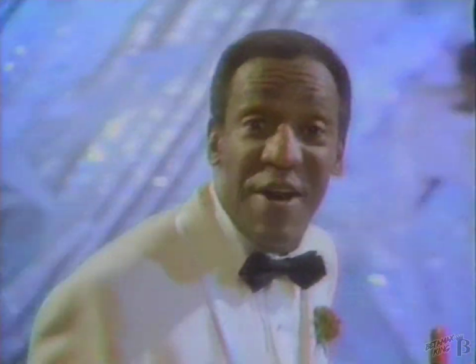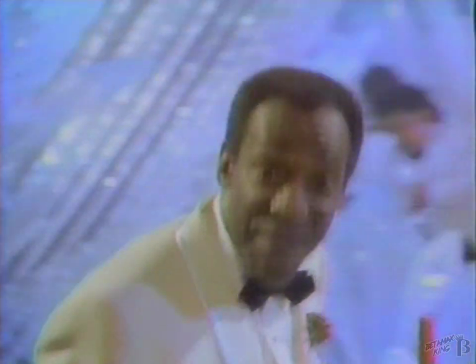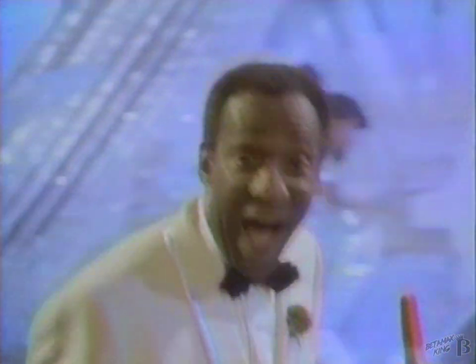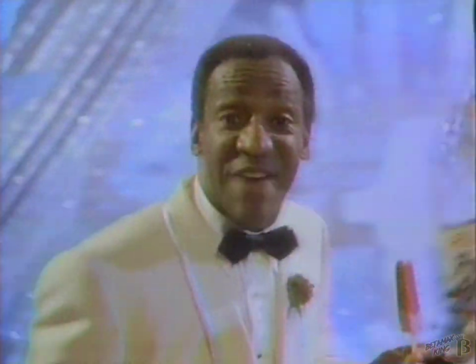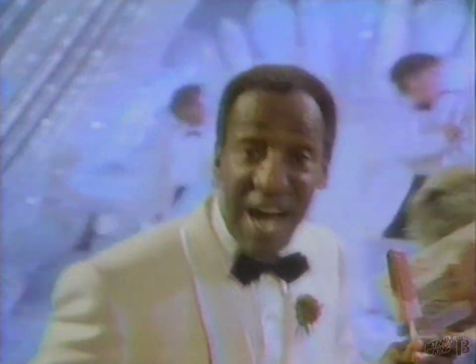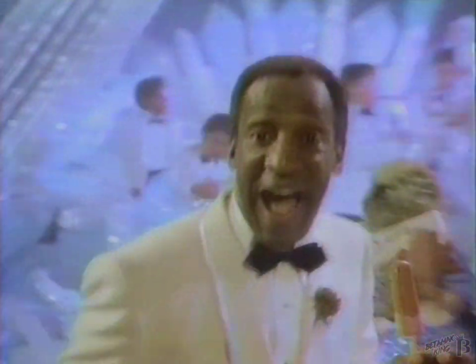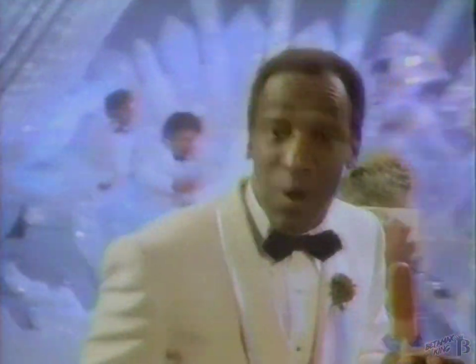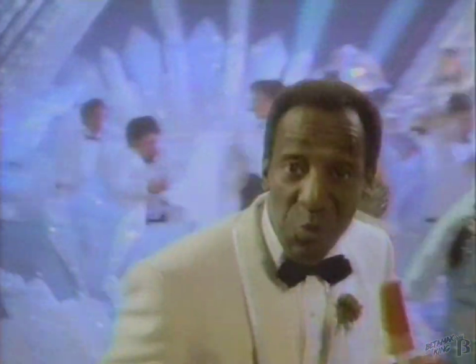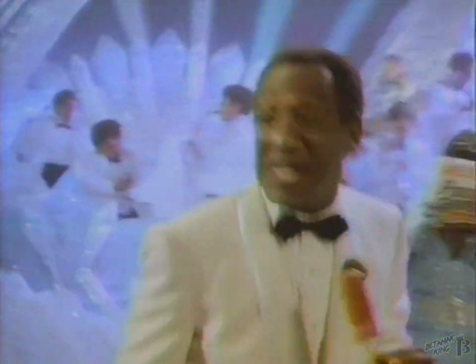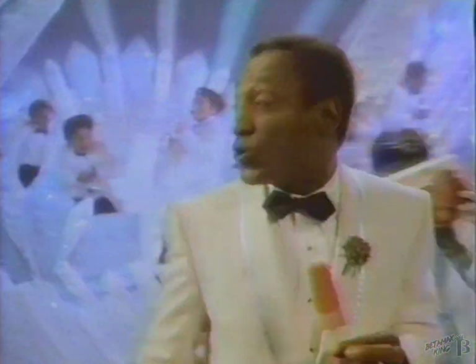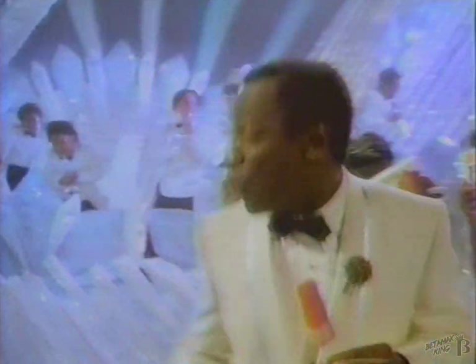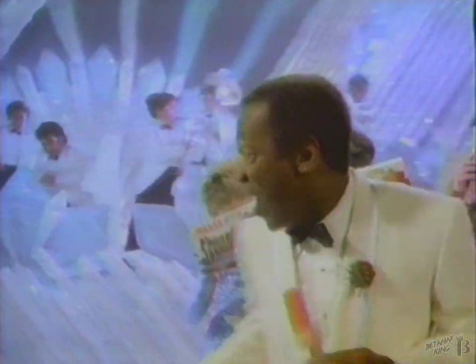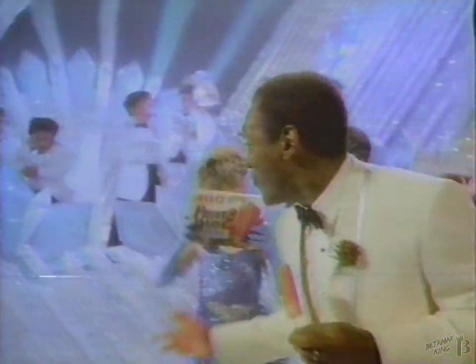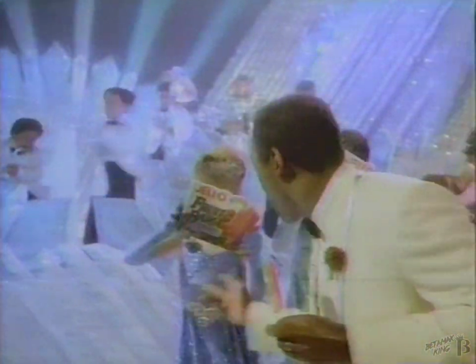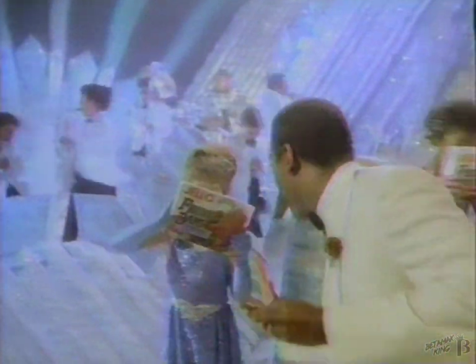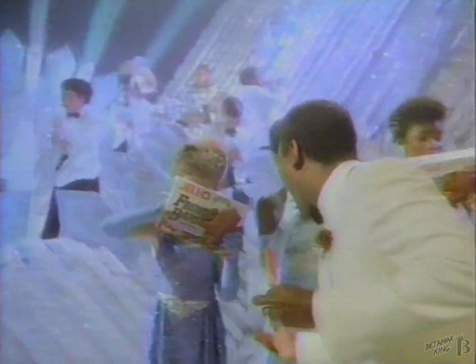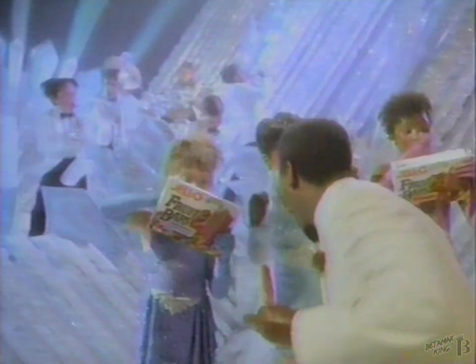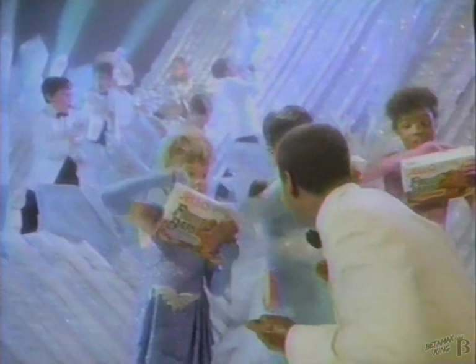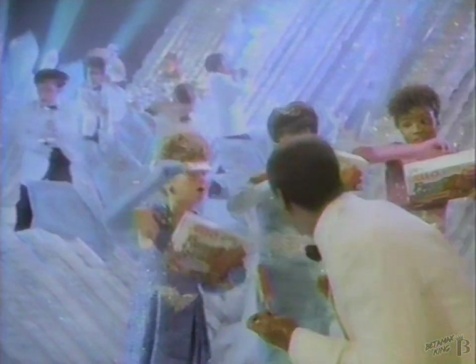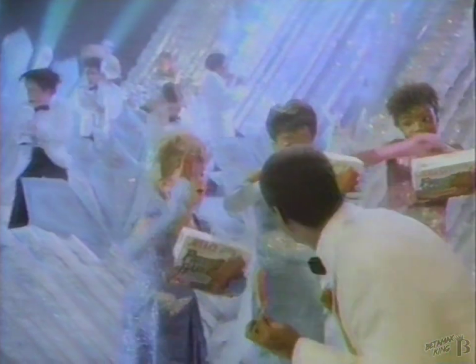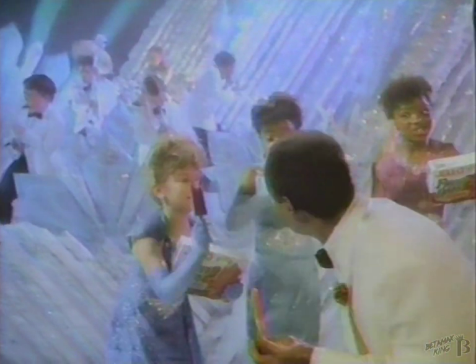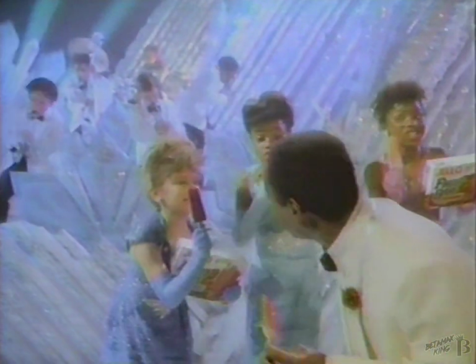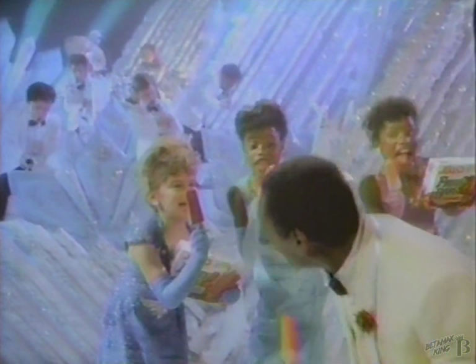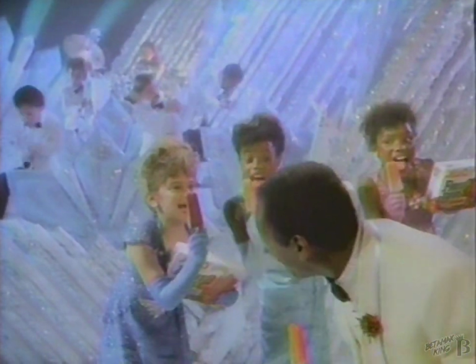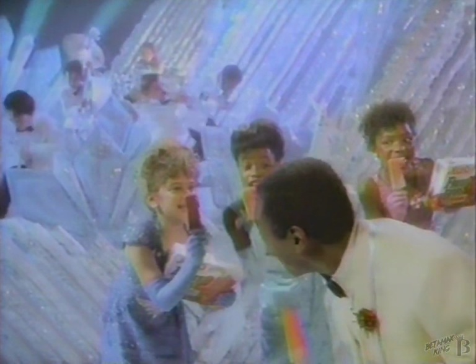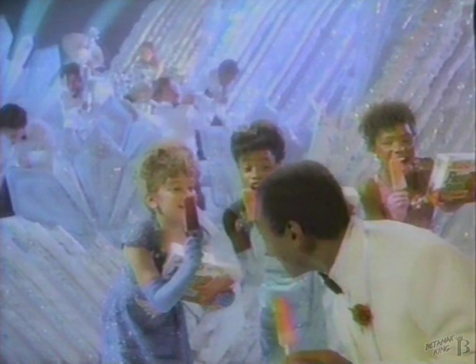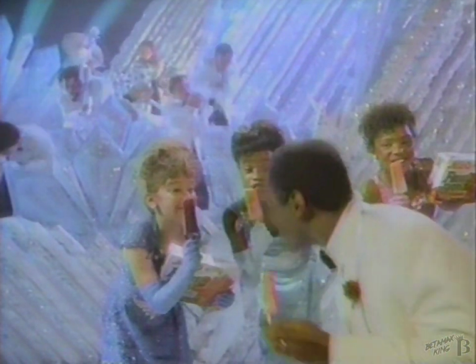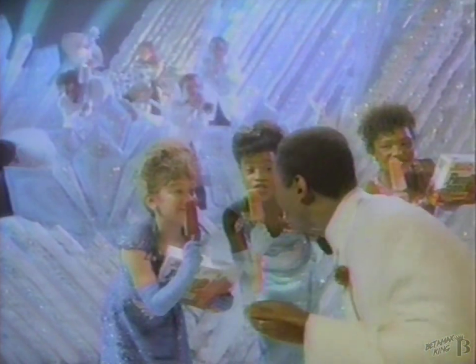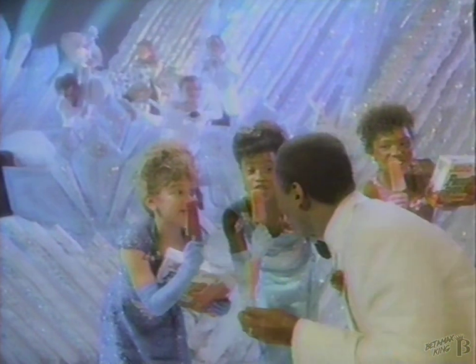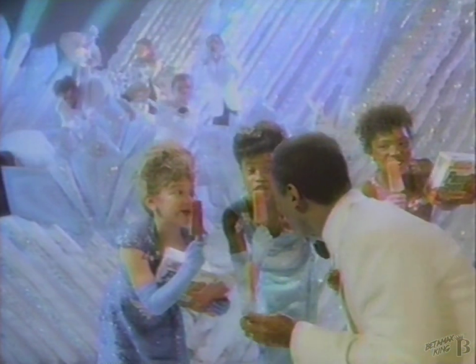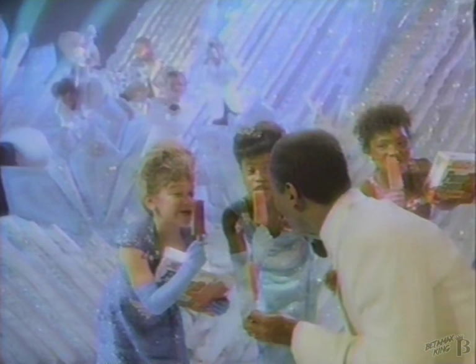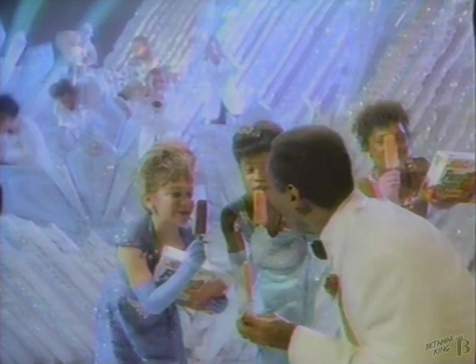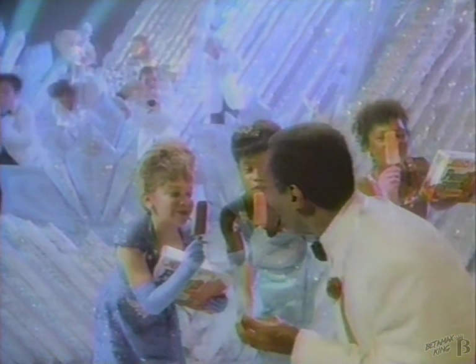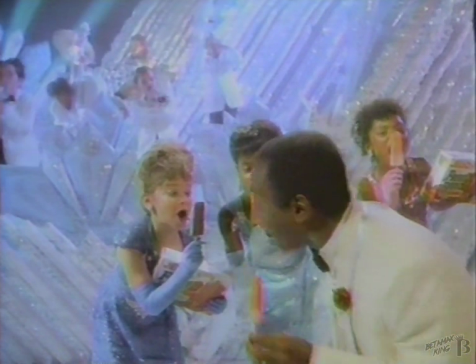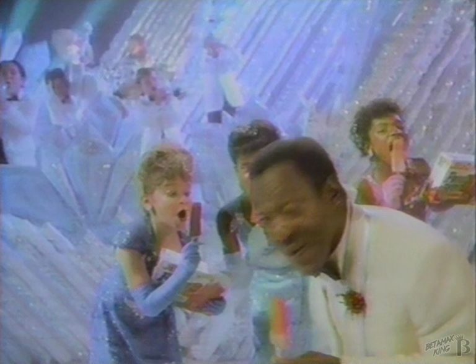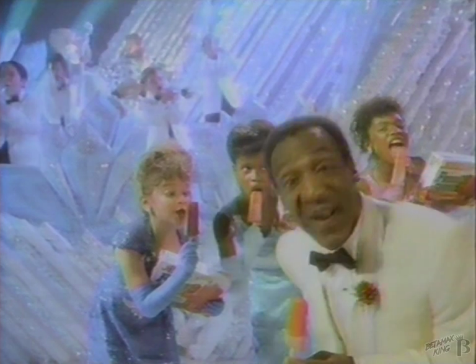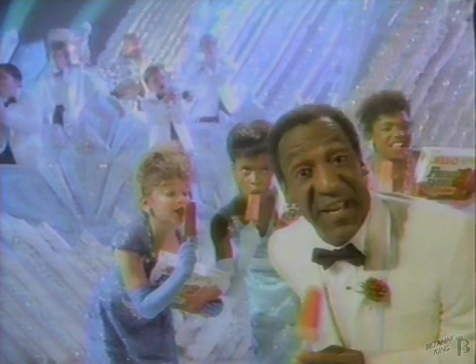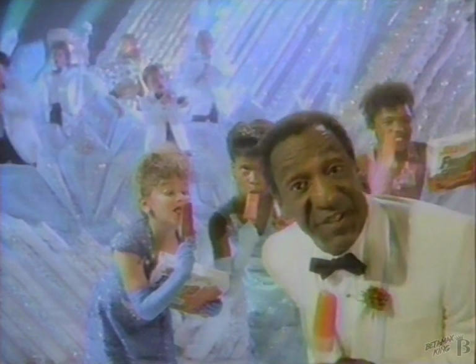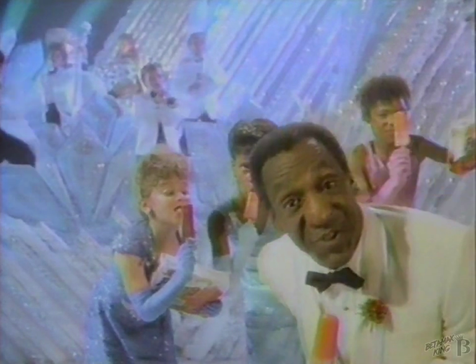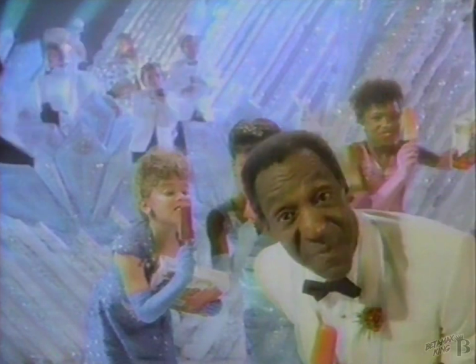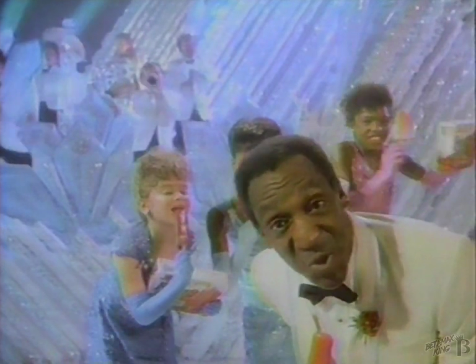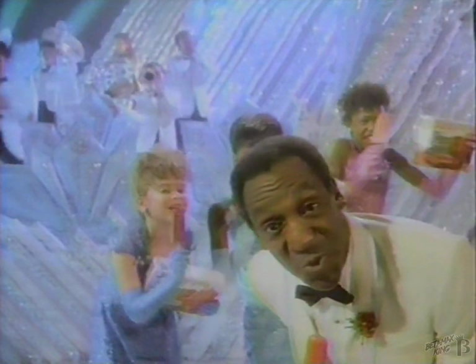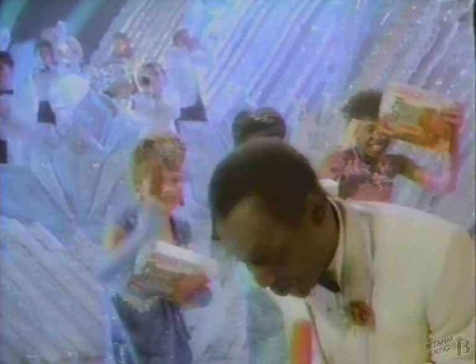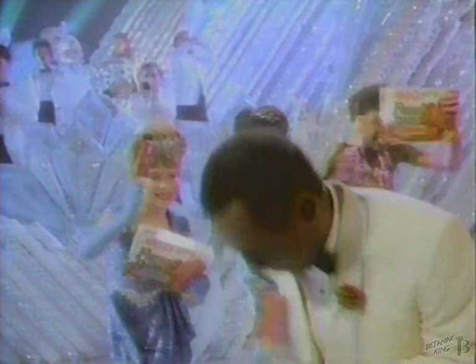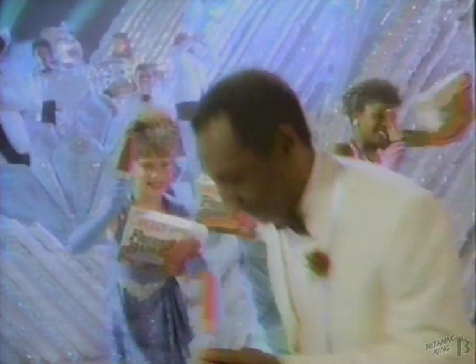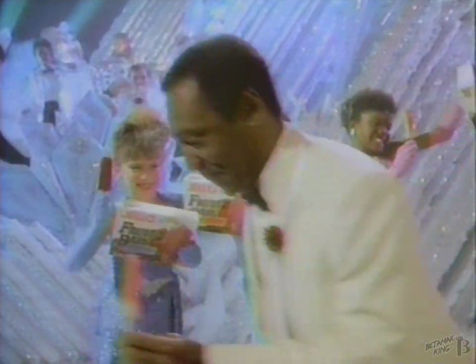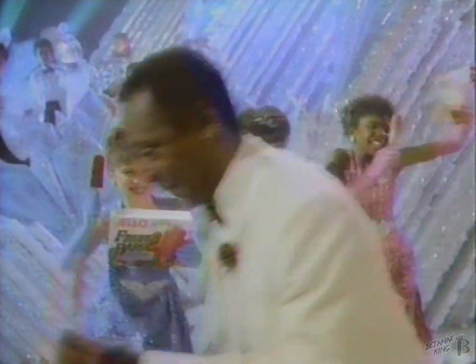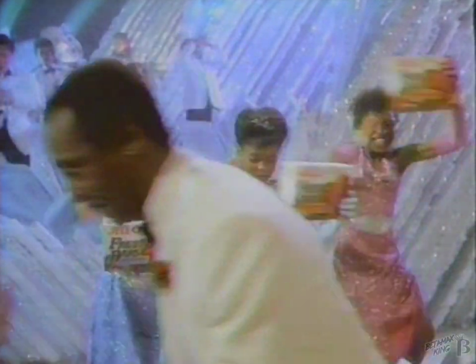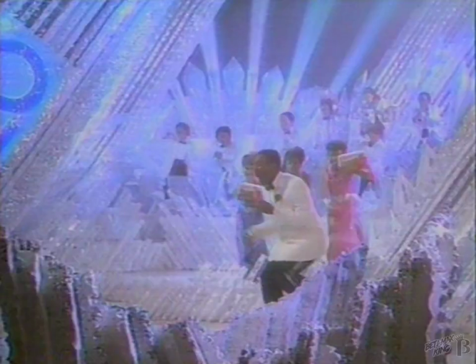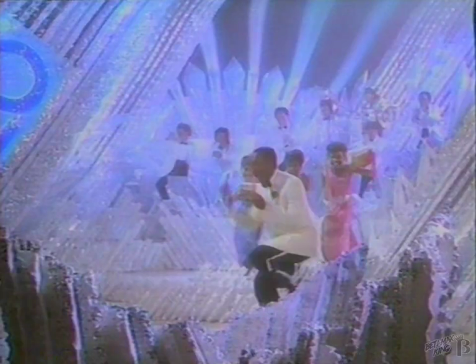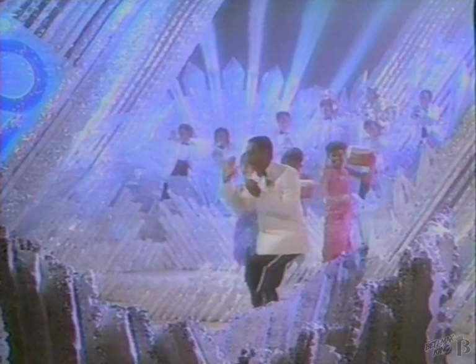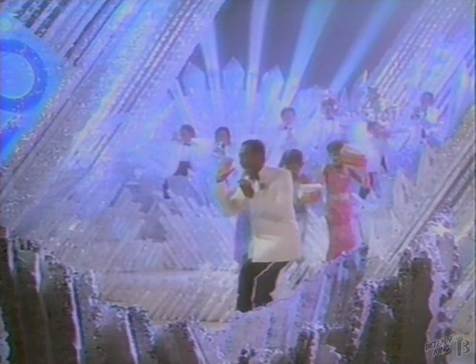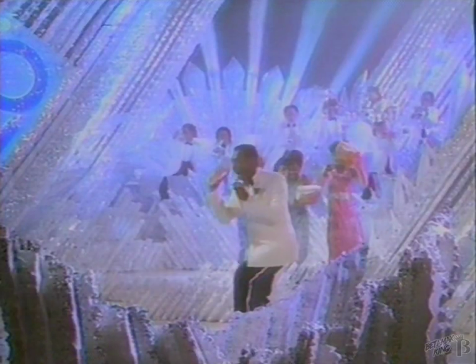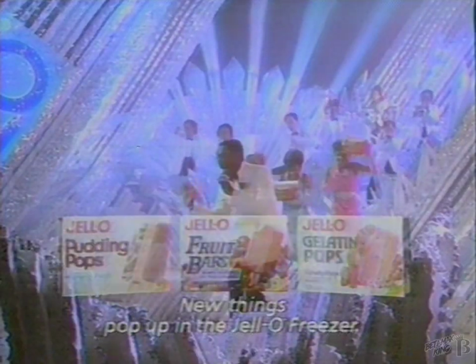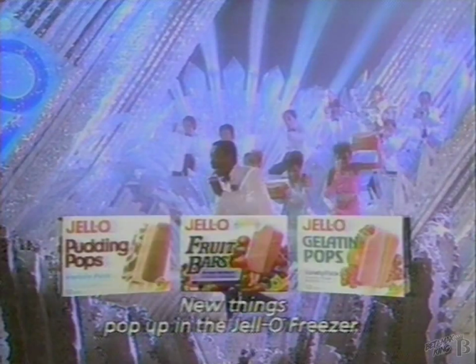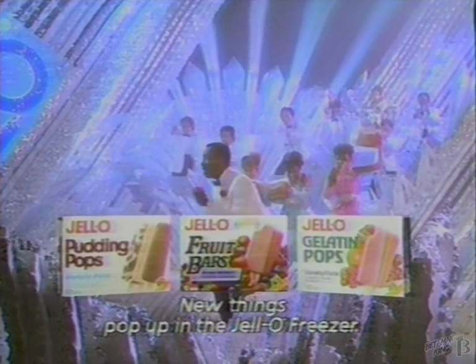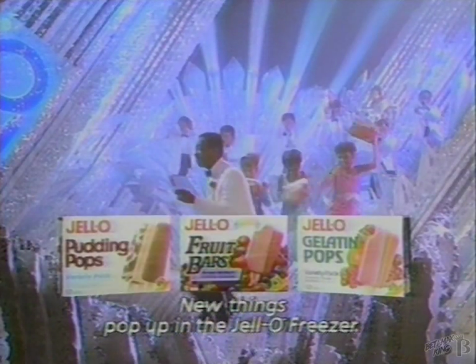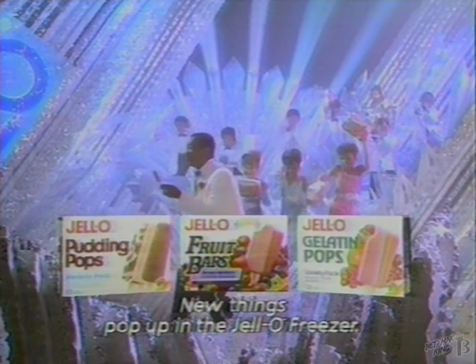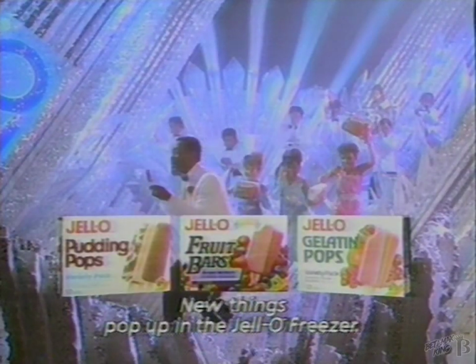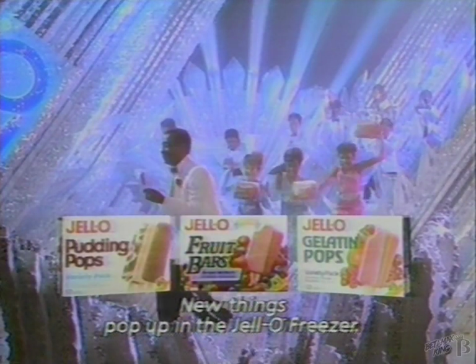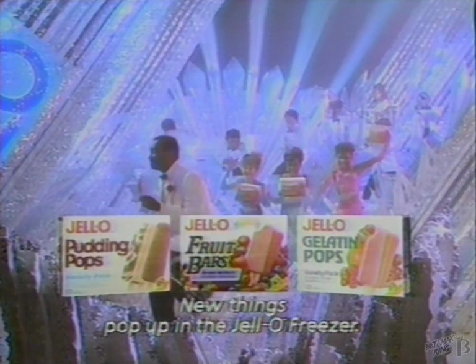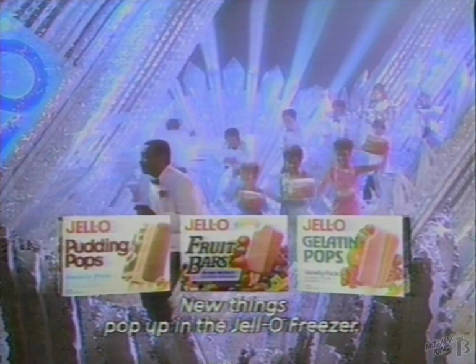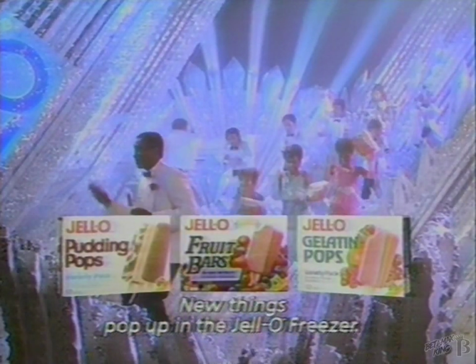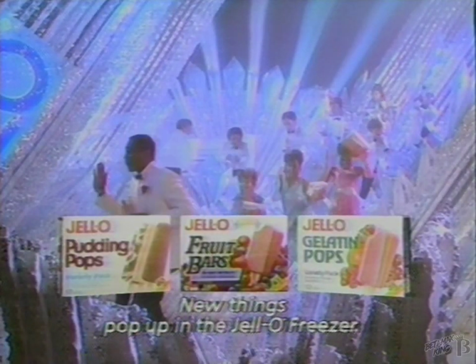45 calories. 12 to a box. Smooth Jell-O fruit bars. Smooth. New things pop up in the Jell-O freezer.